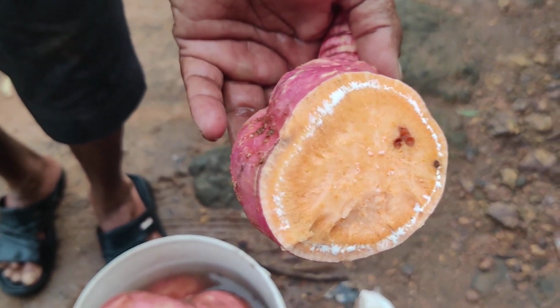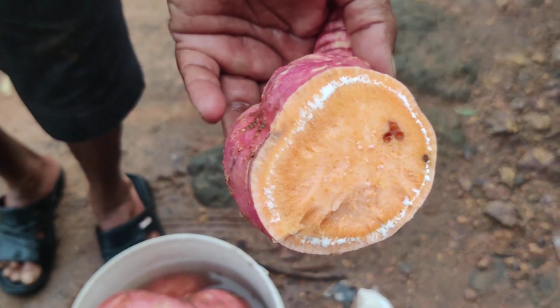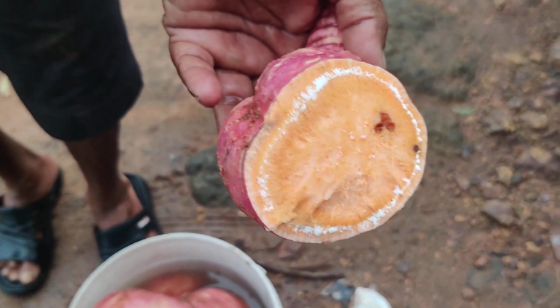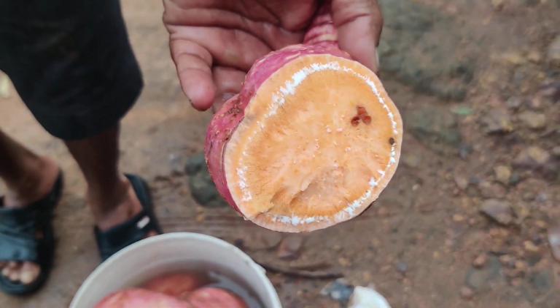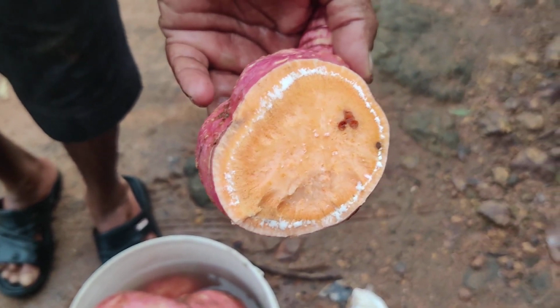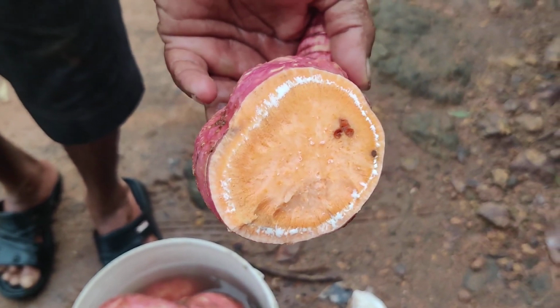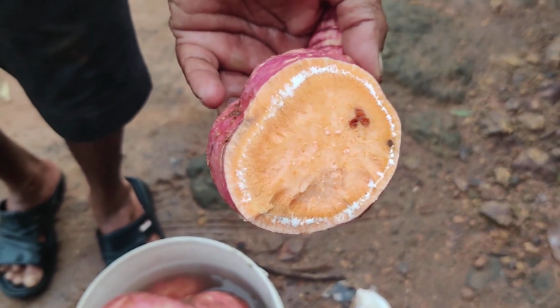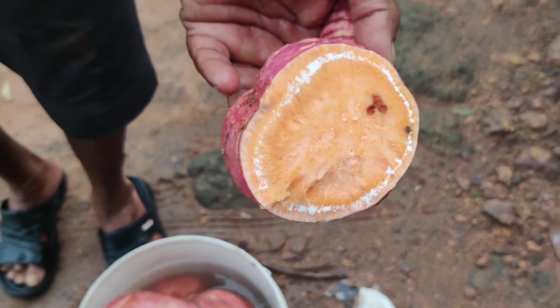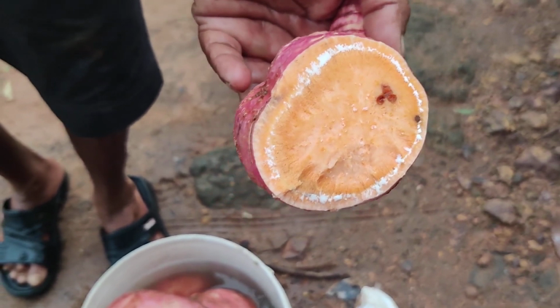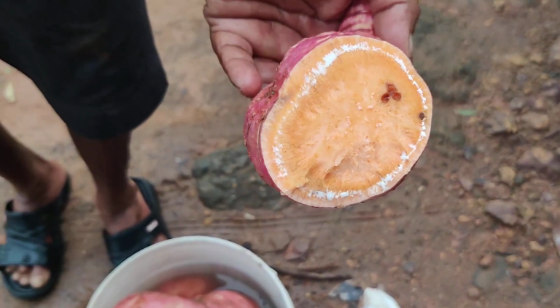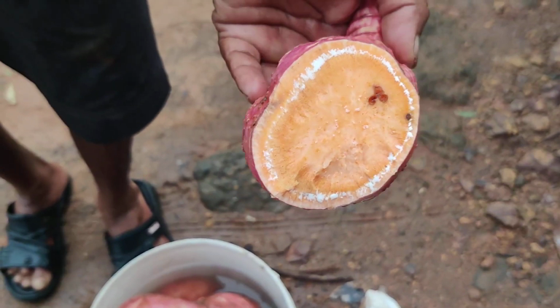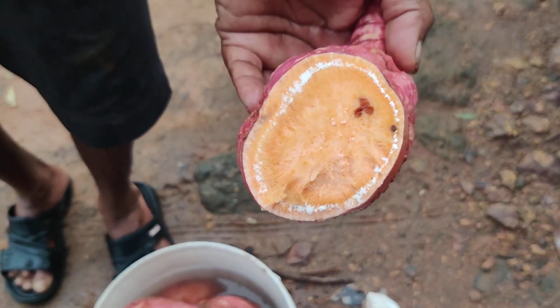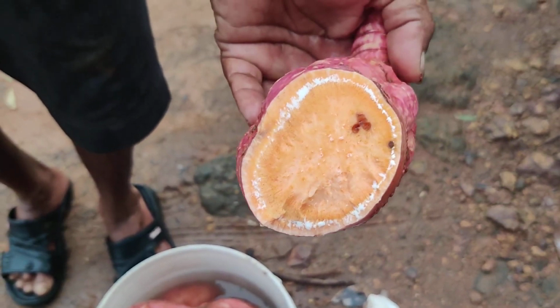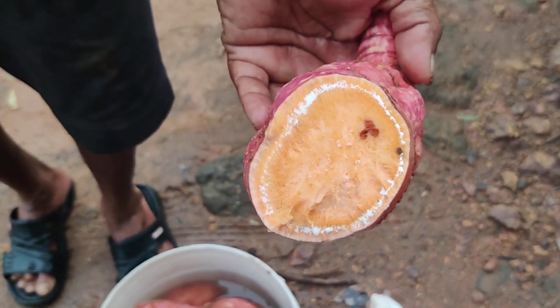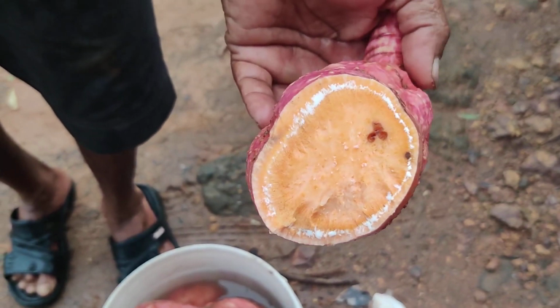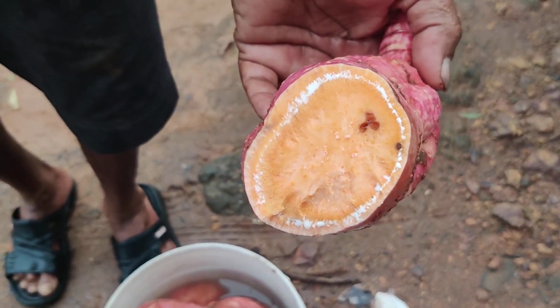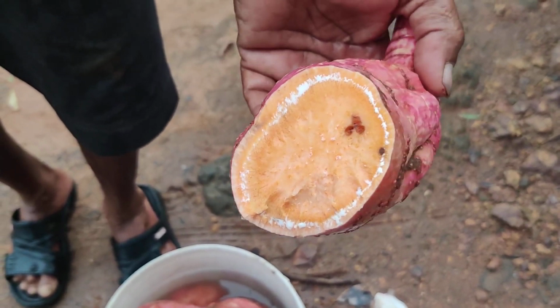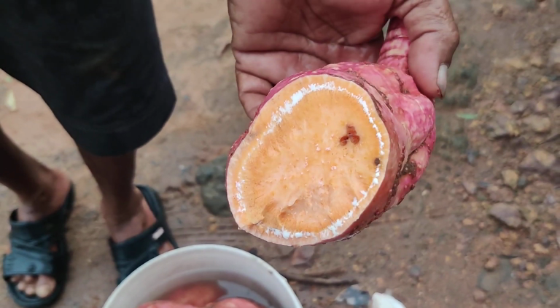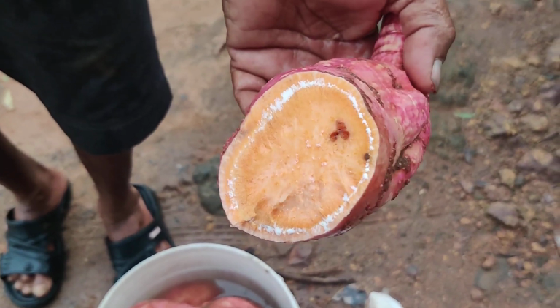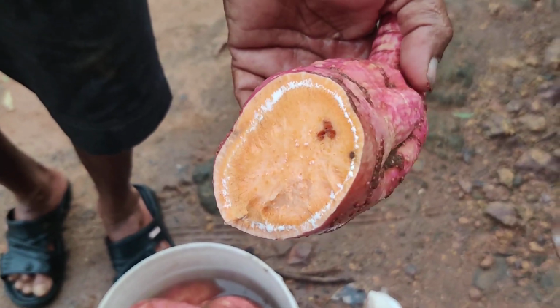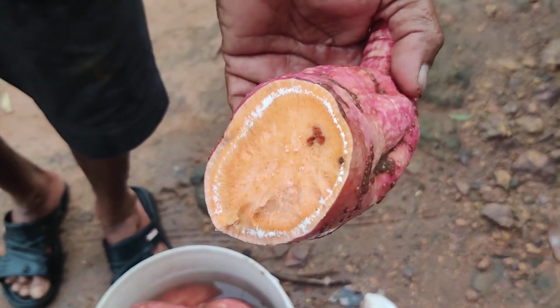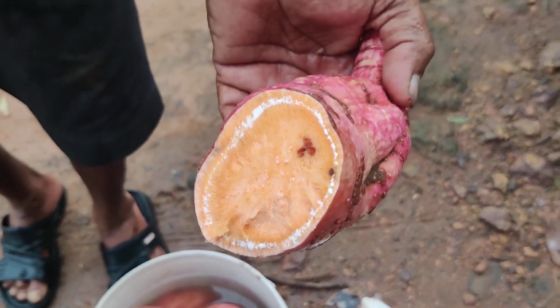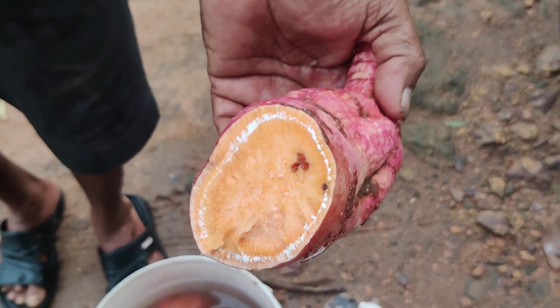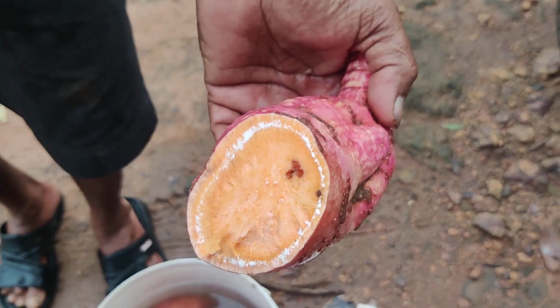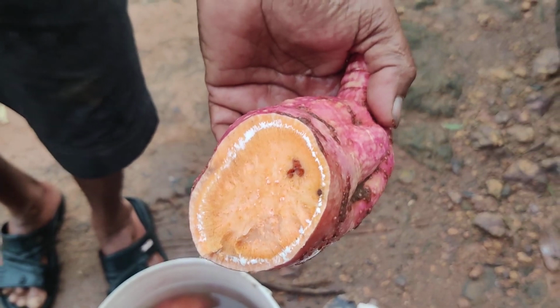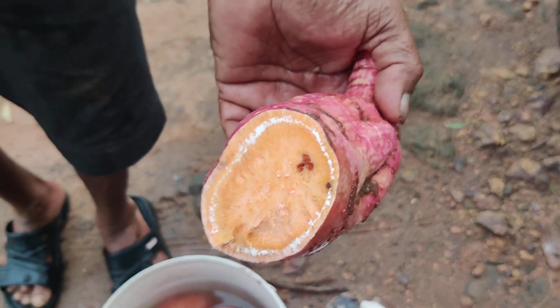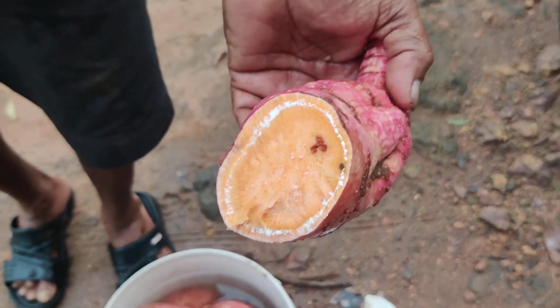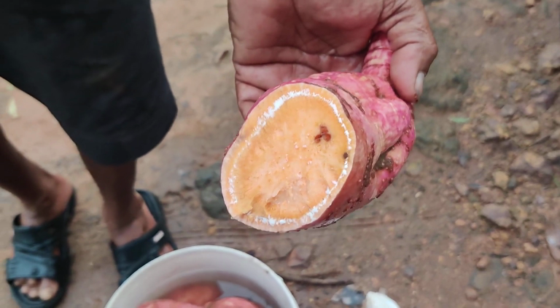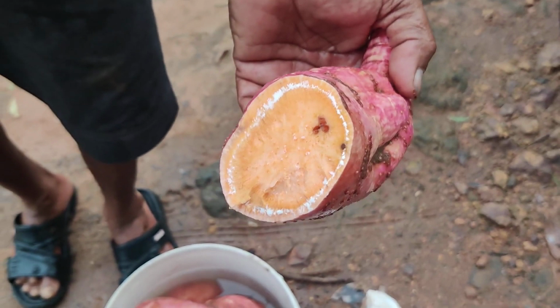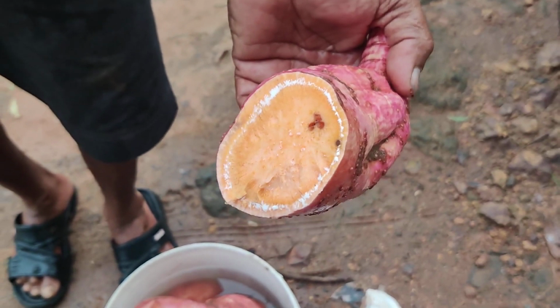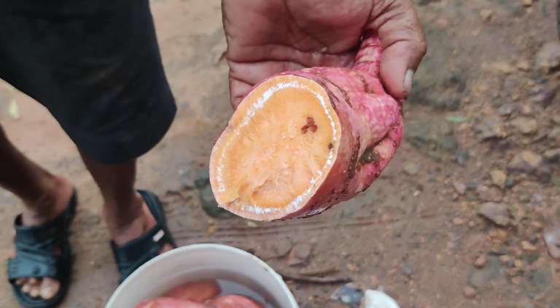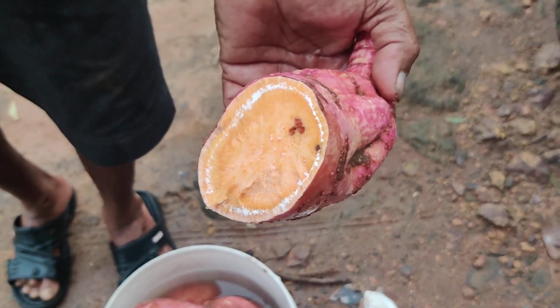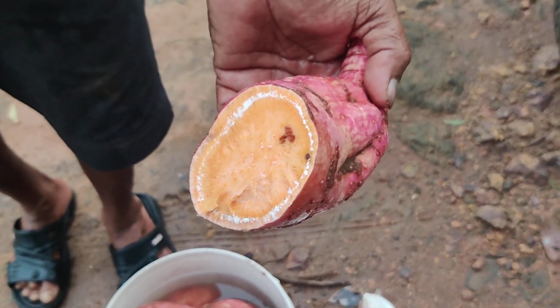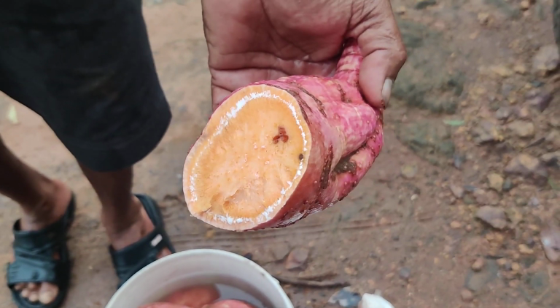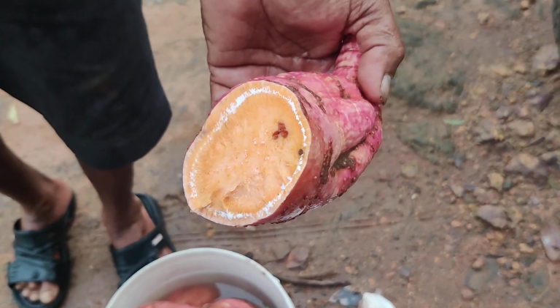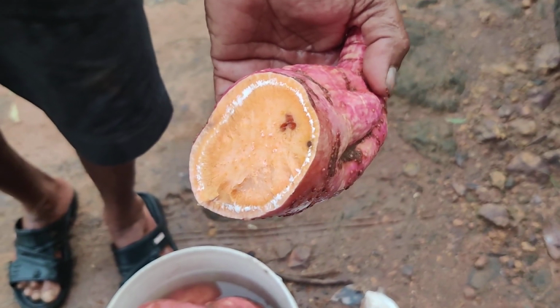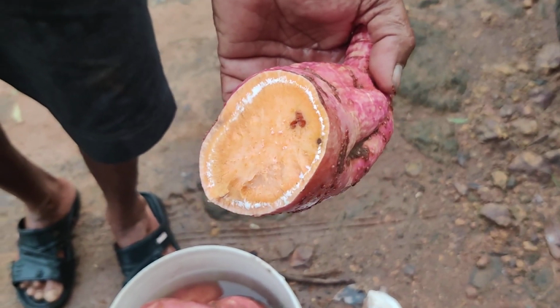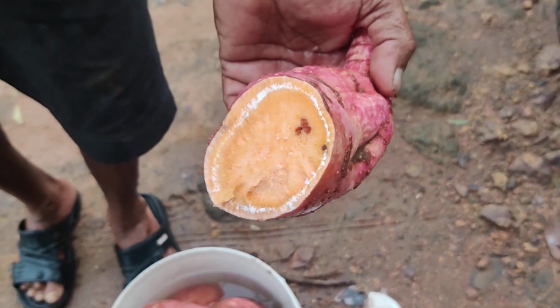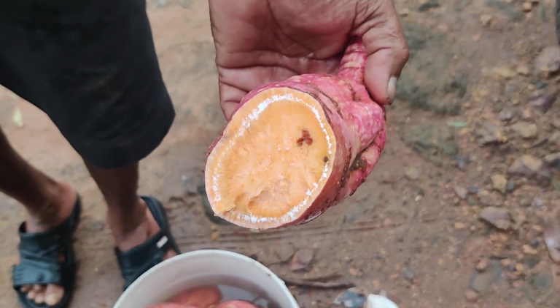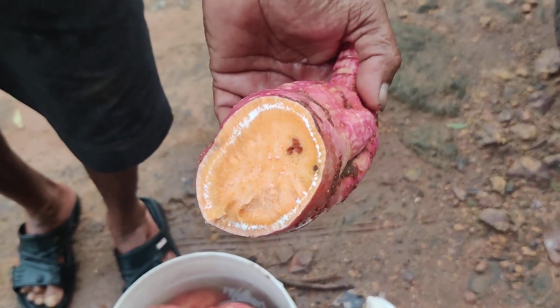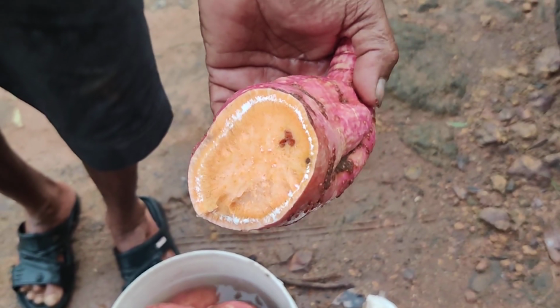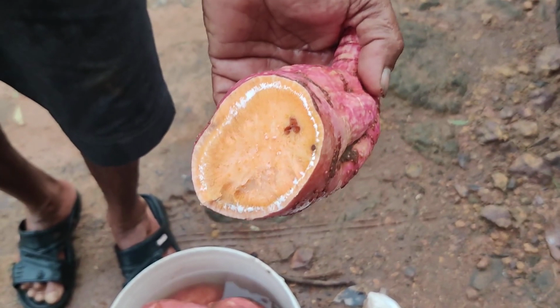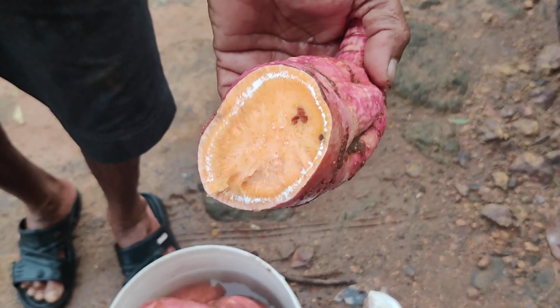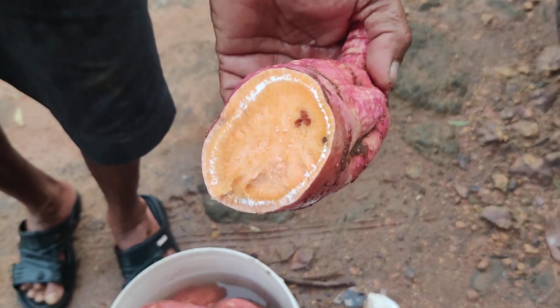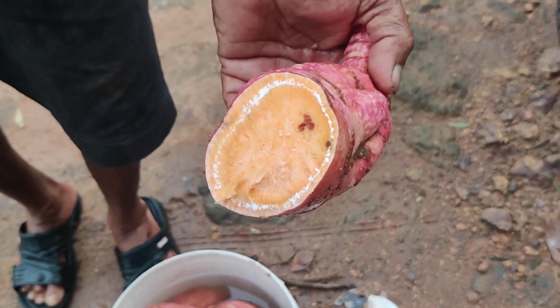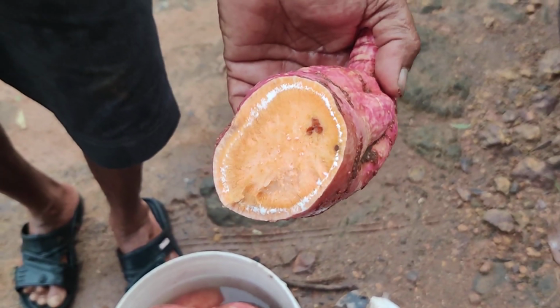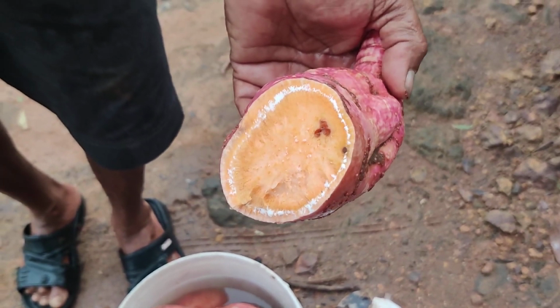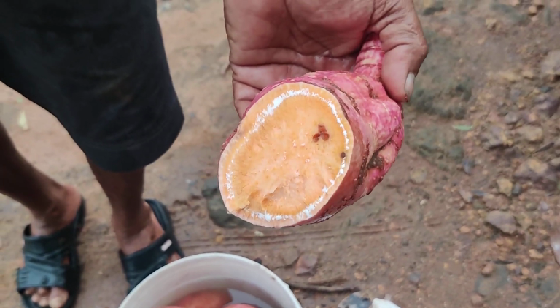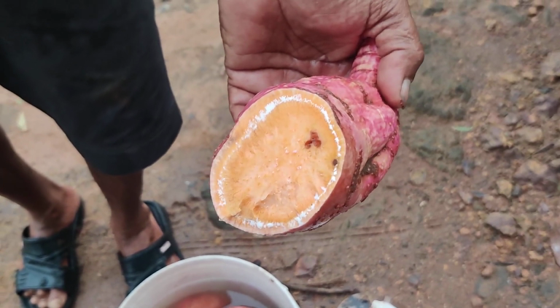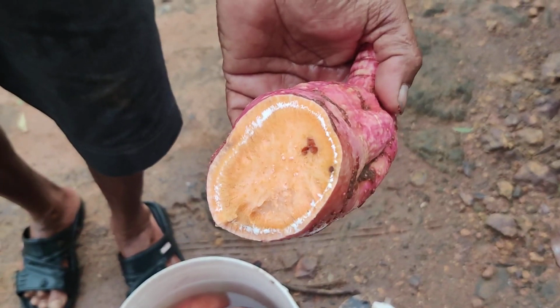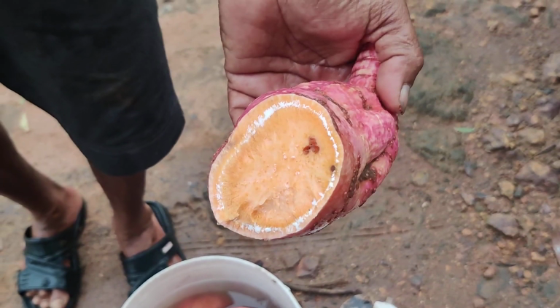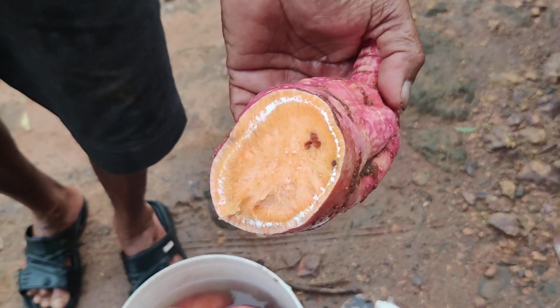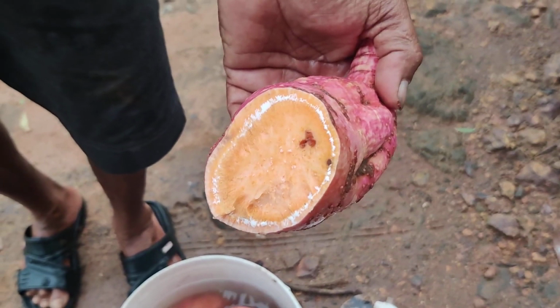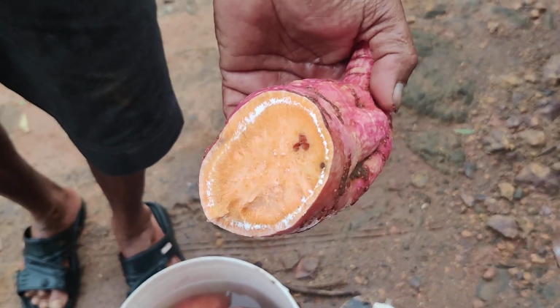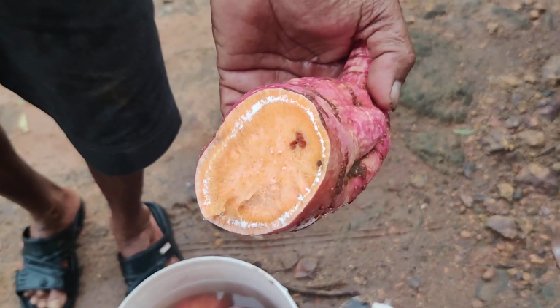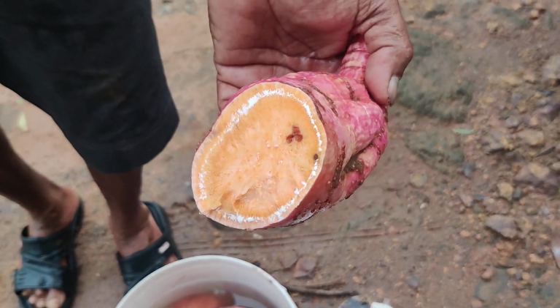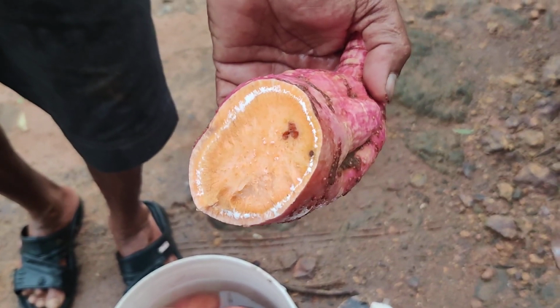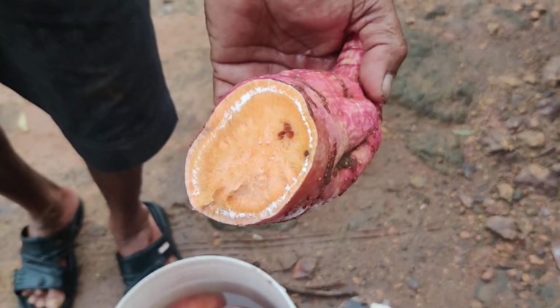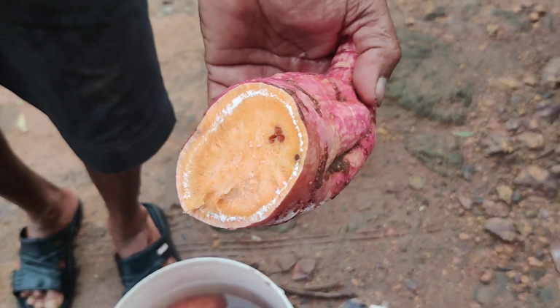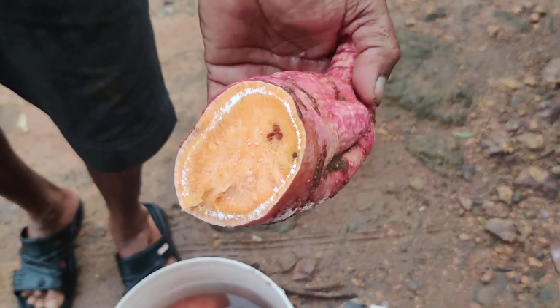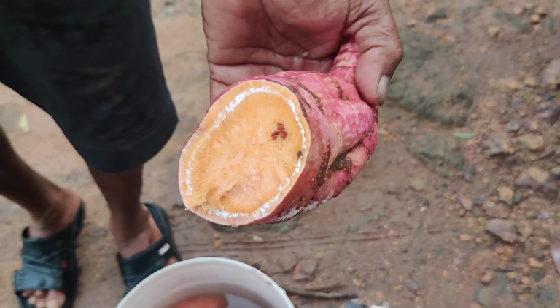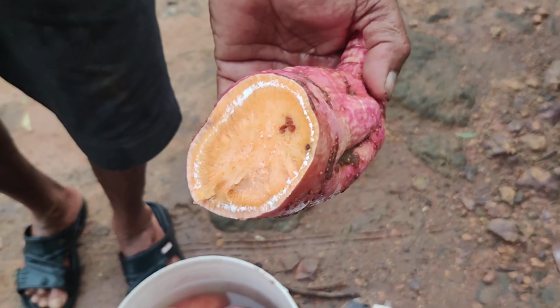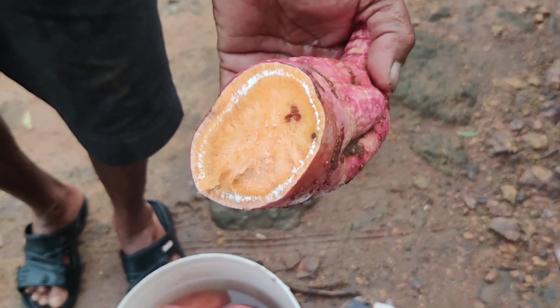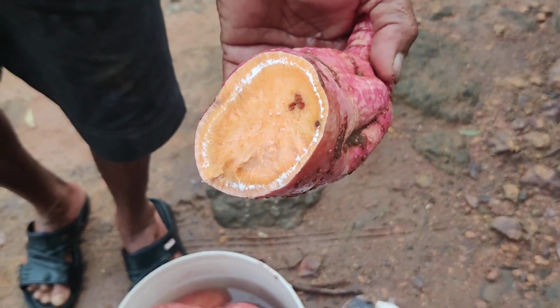Turrettees potato. This is the wheat flour with a pound turn and corn flour.